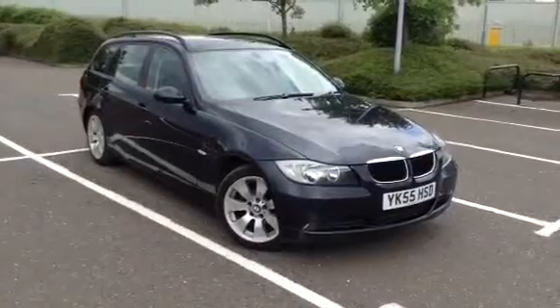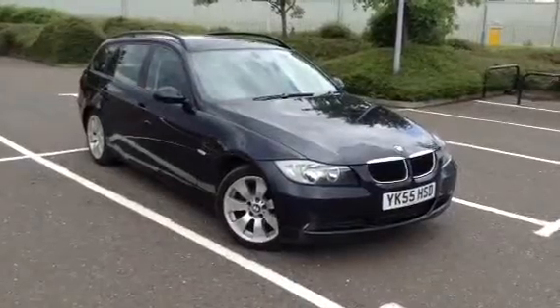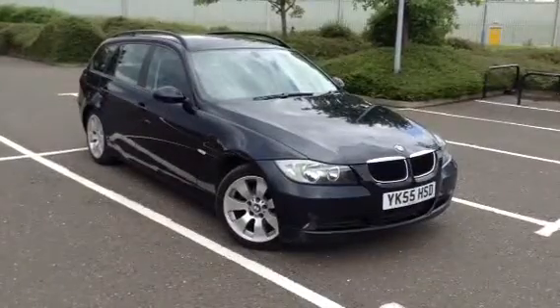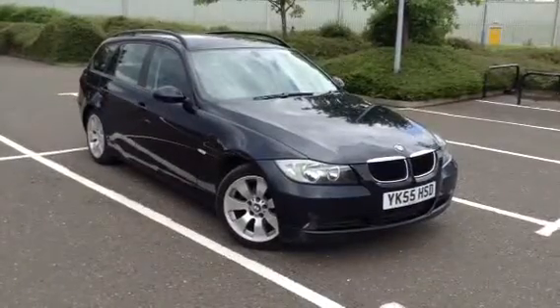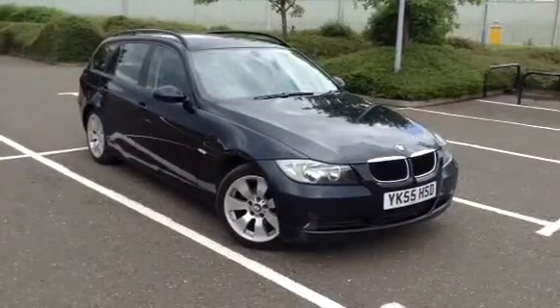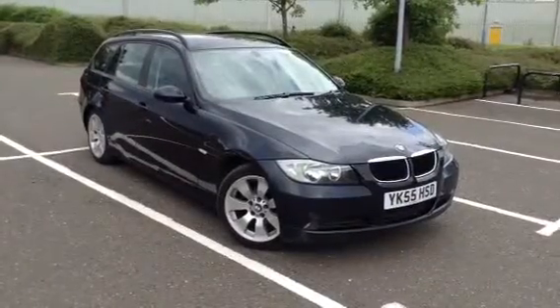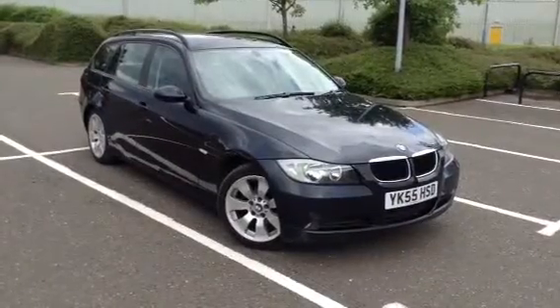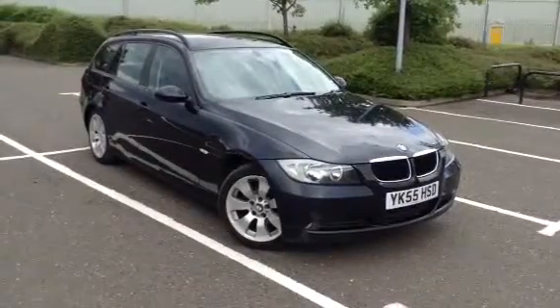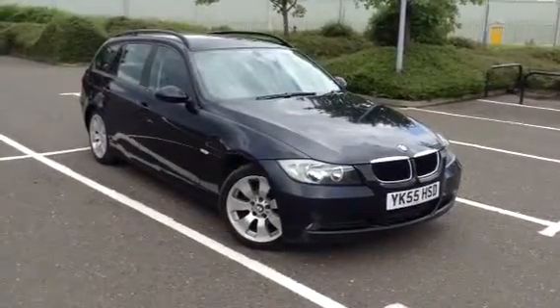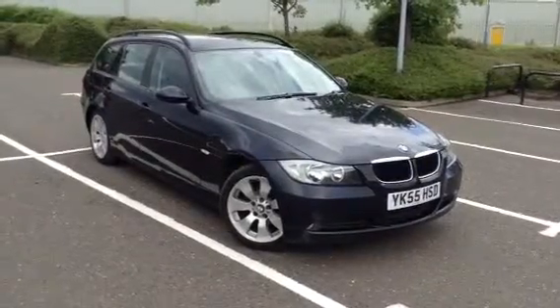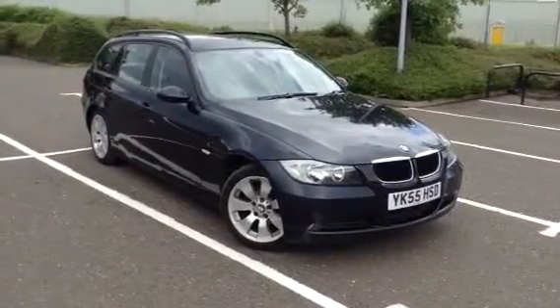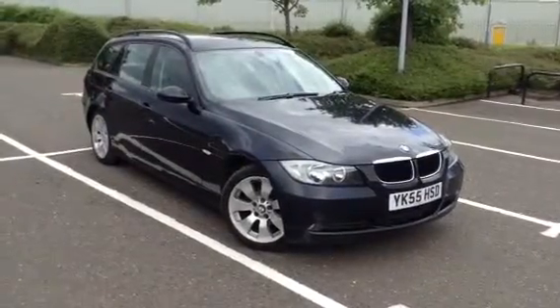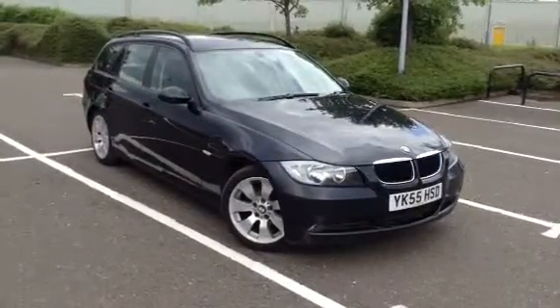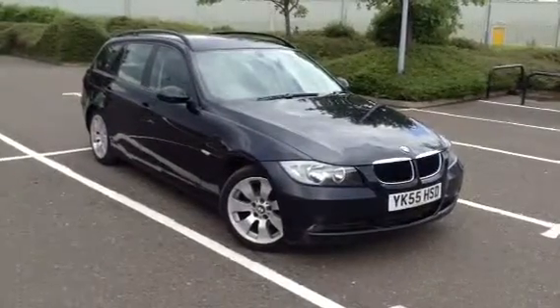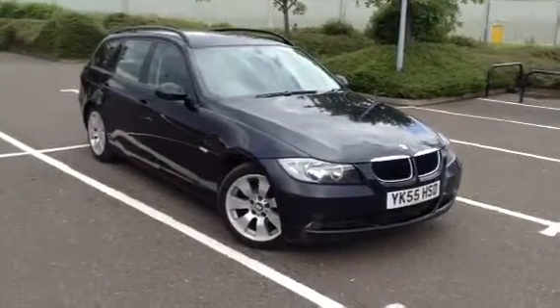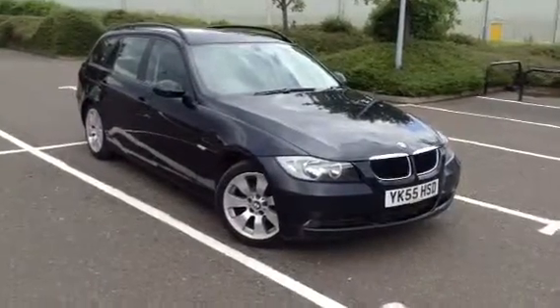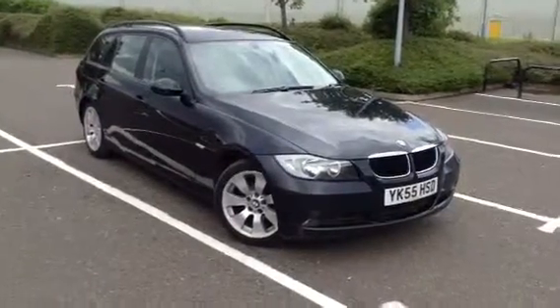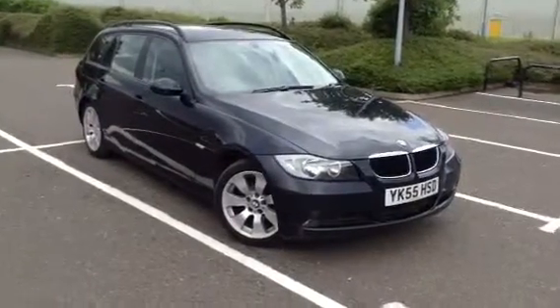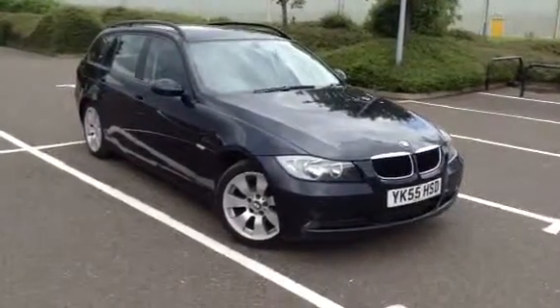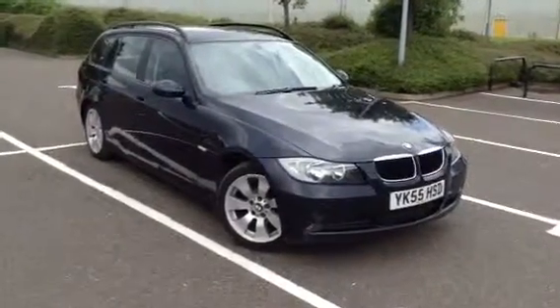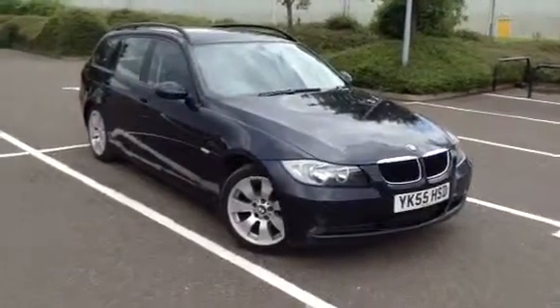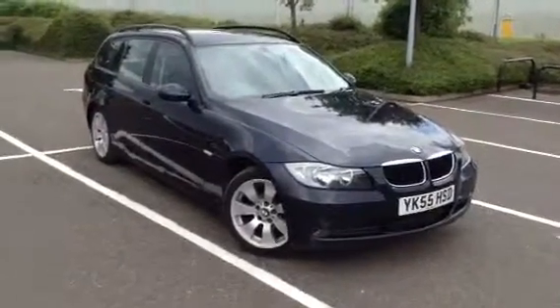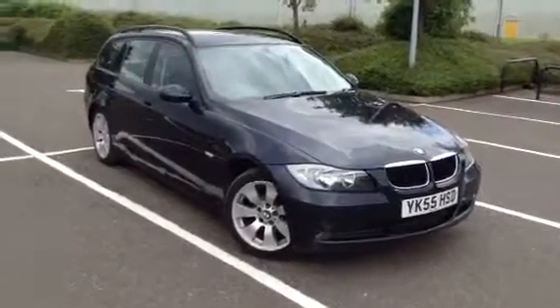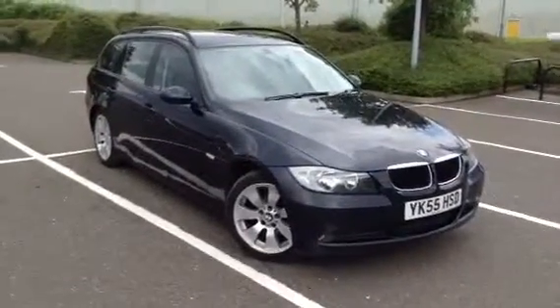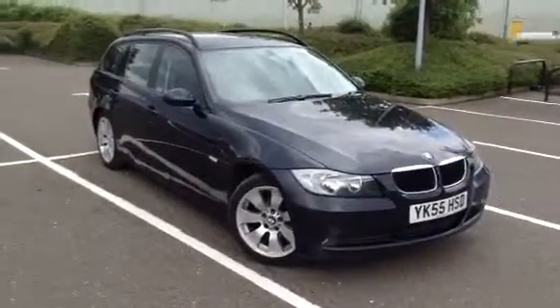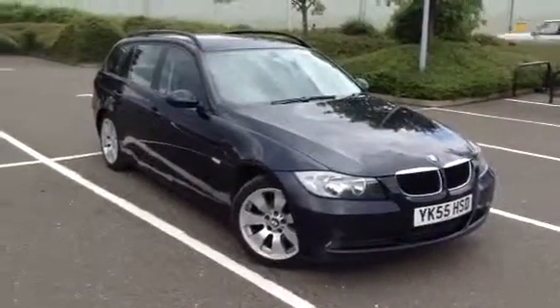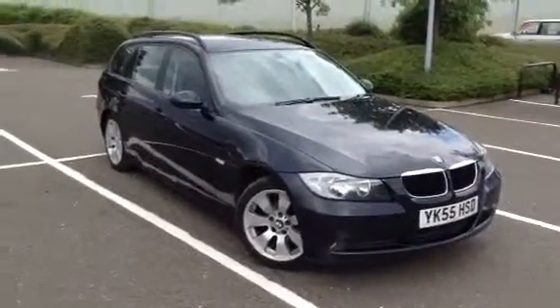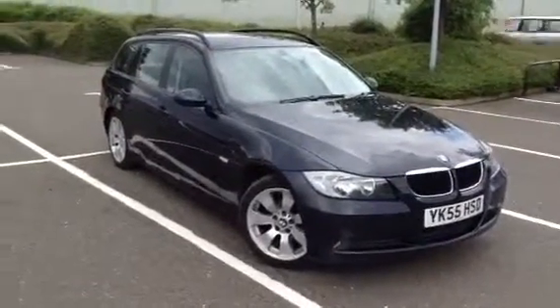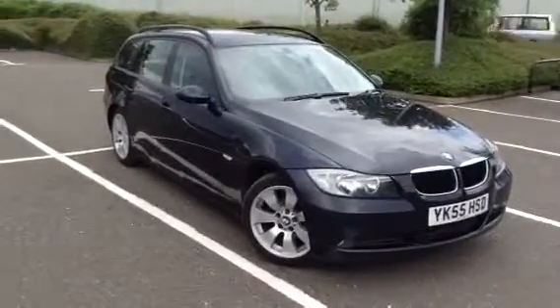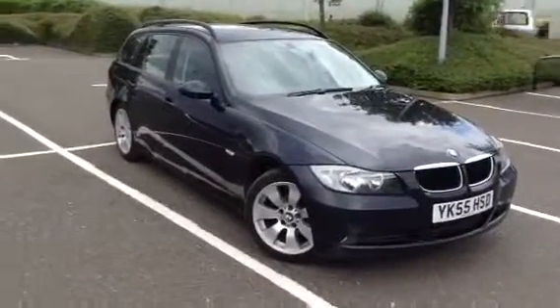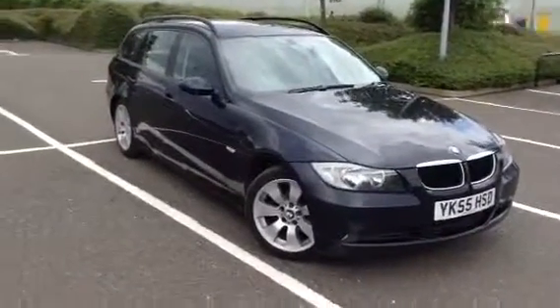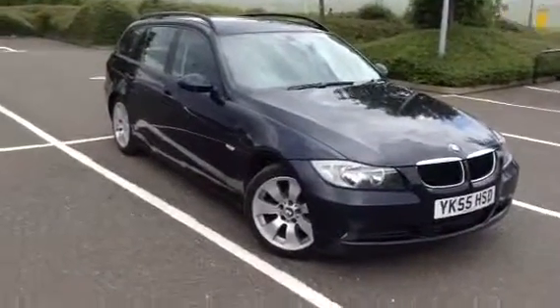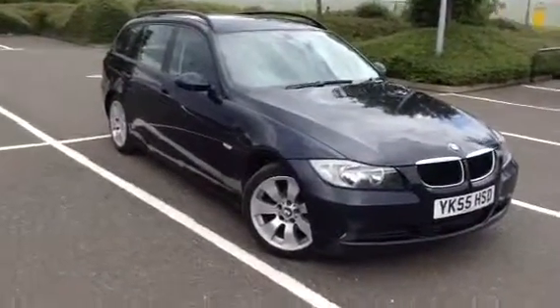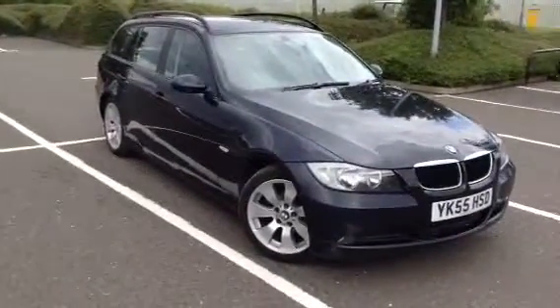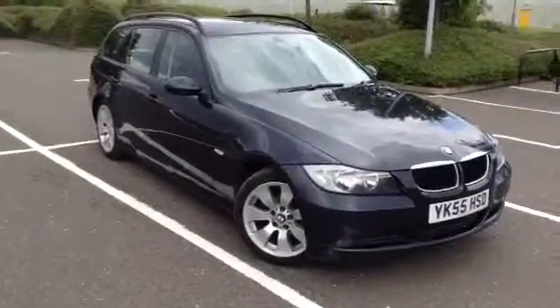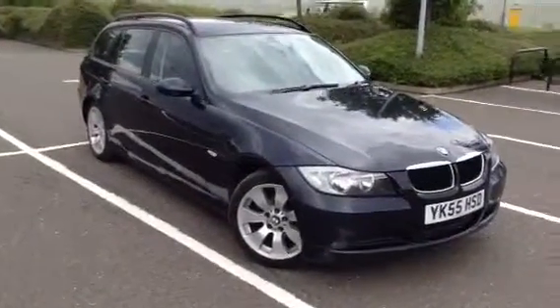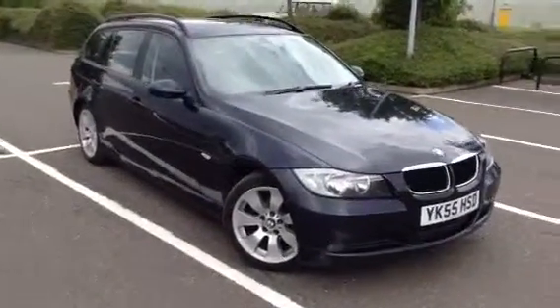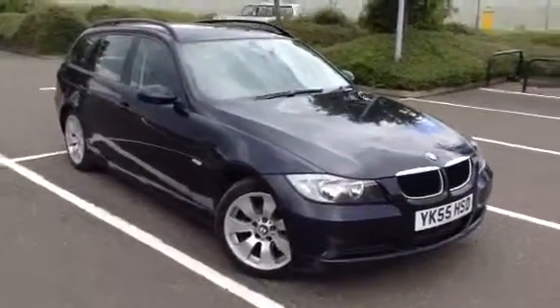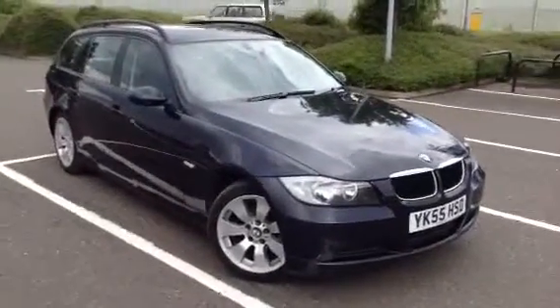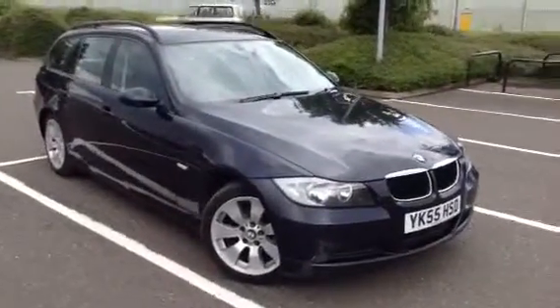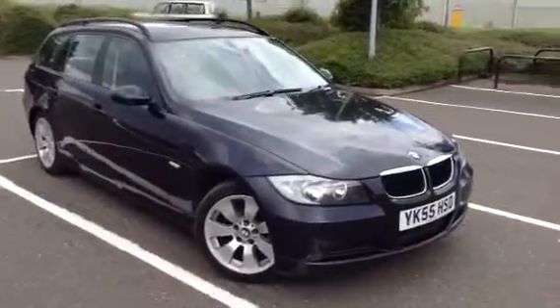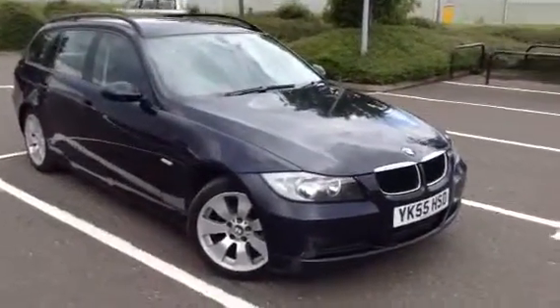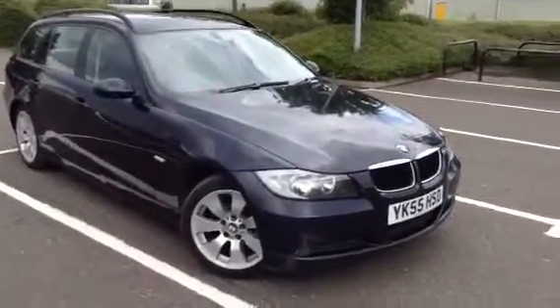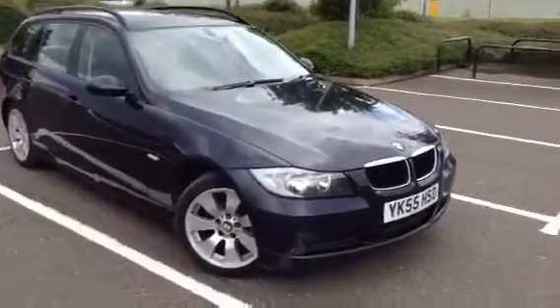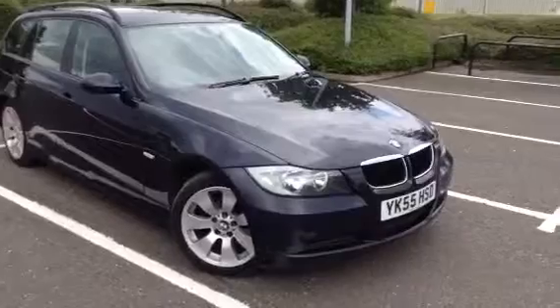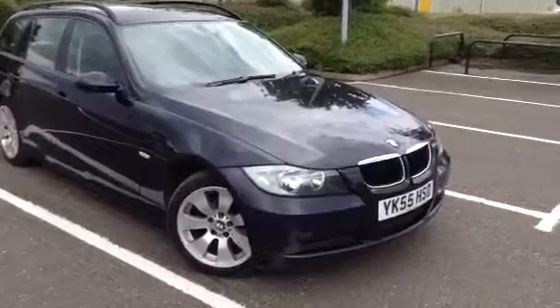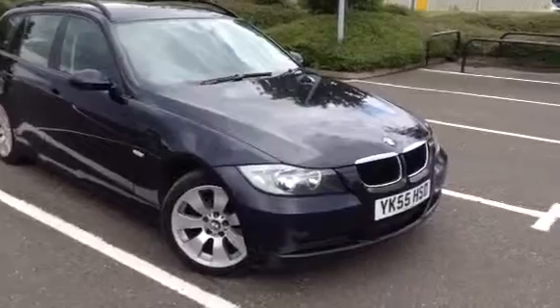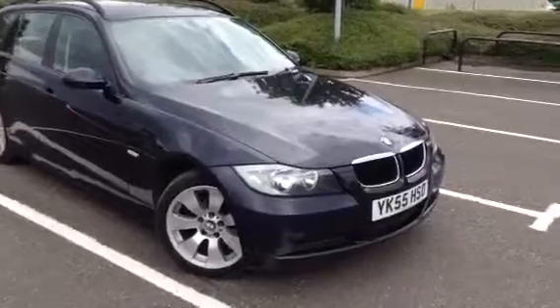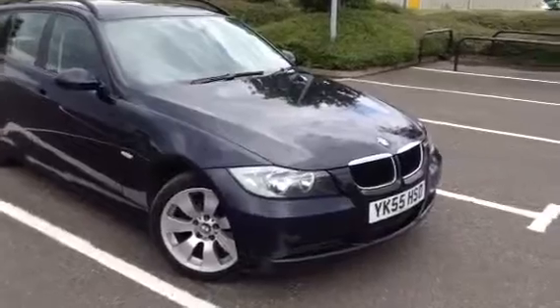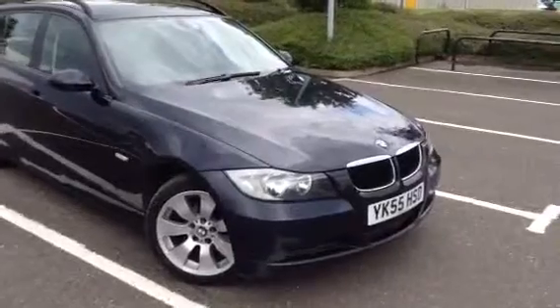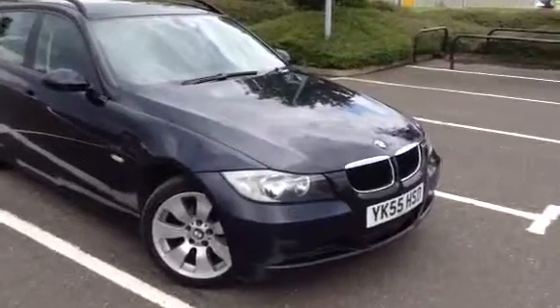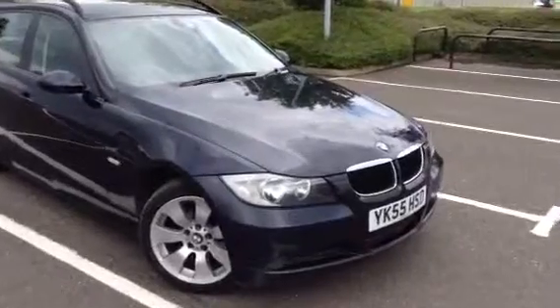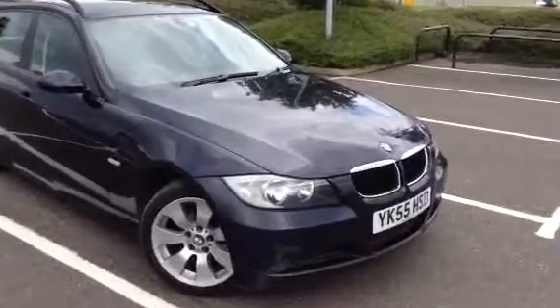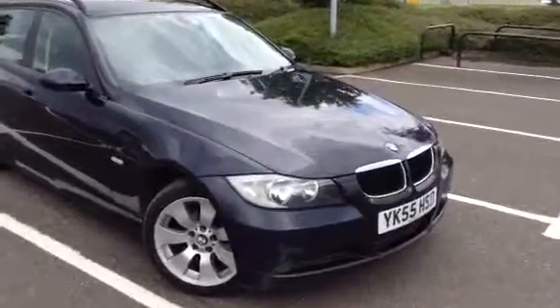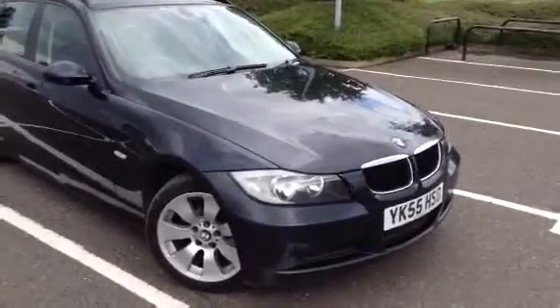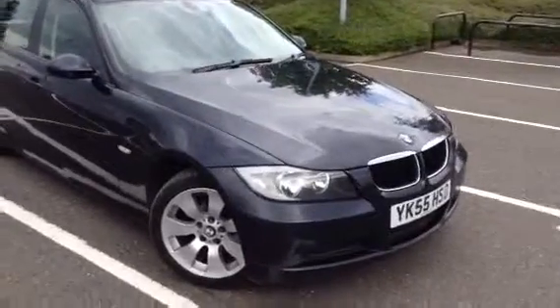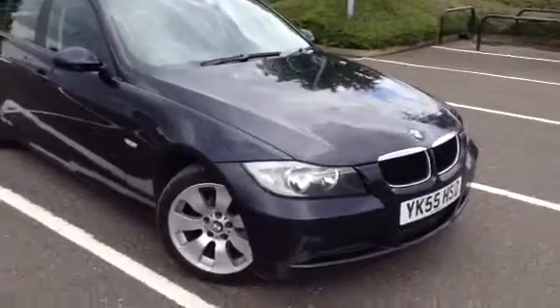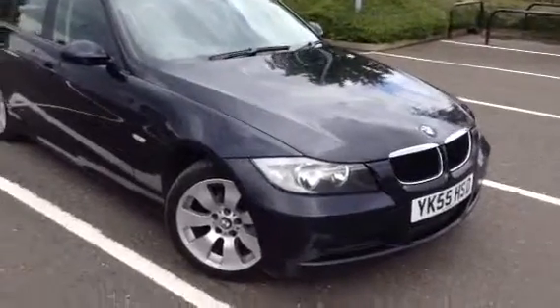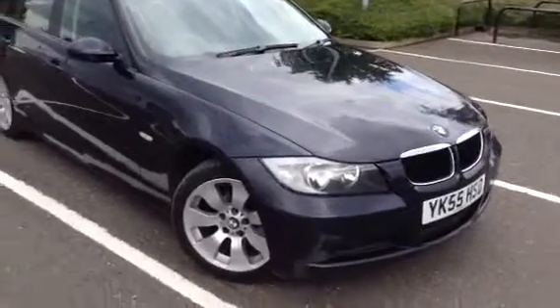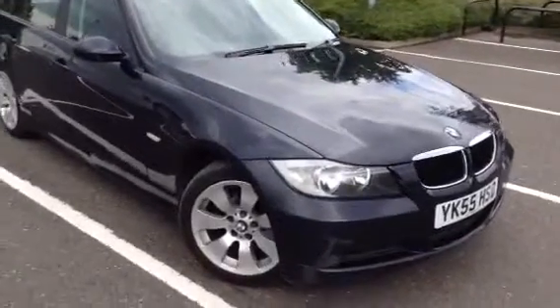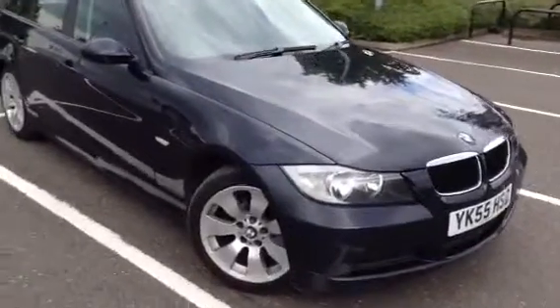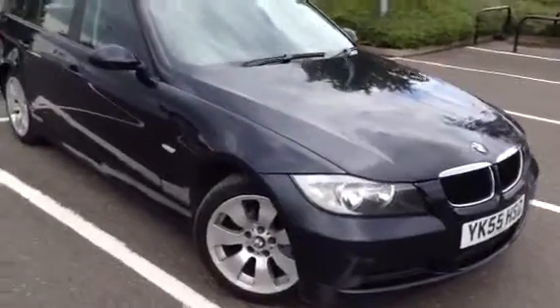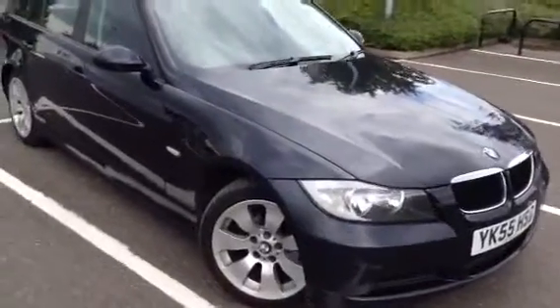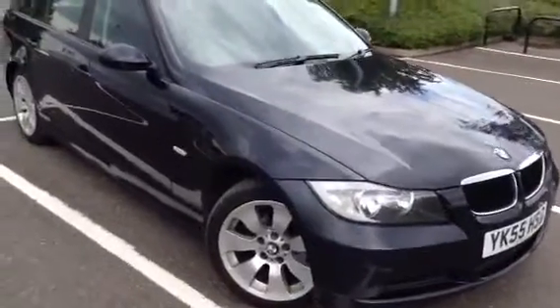Here we have a 2005 BMW 320d Touring in a blue-grey colour.